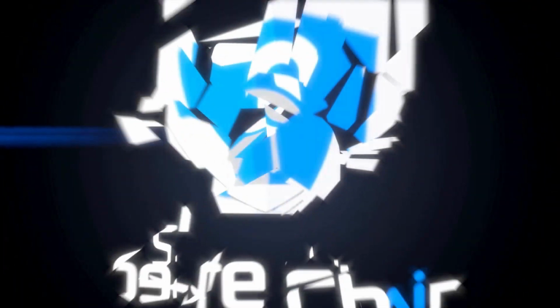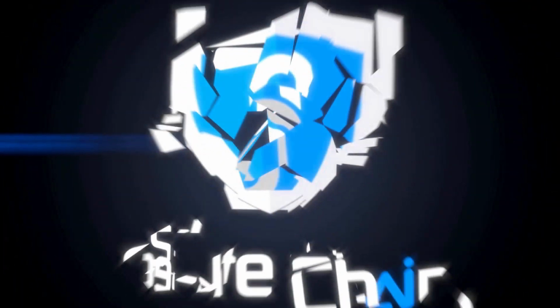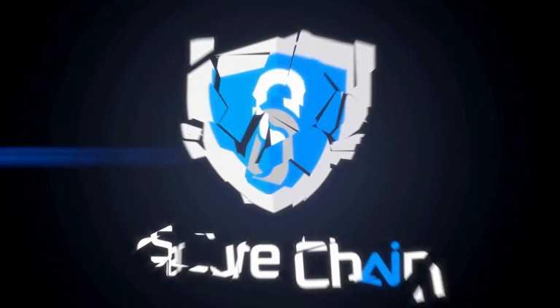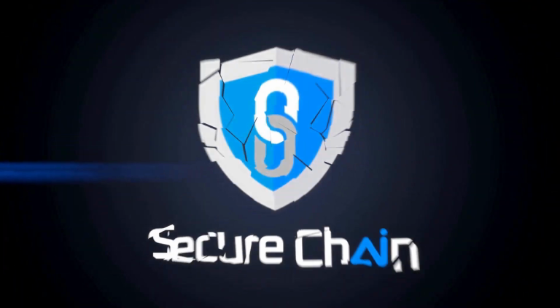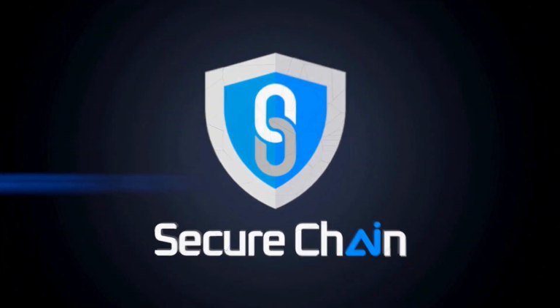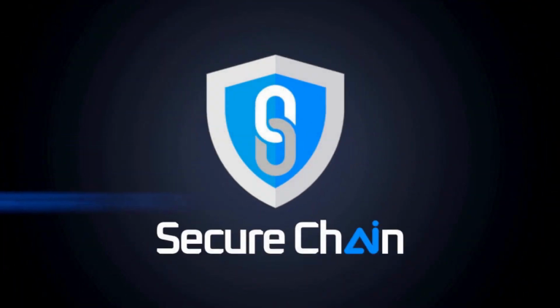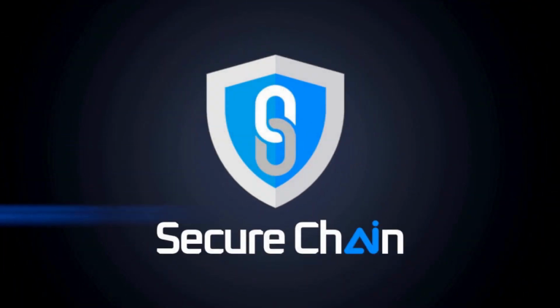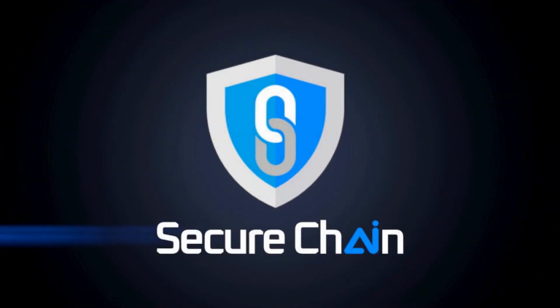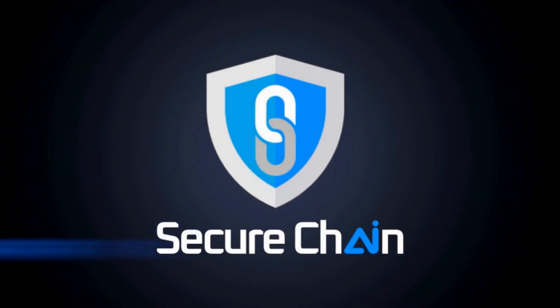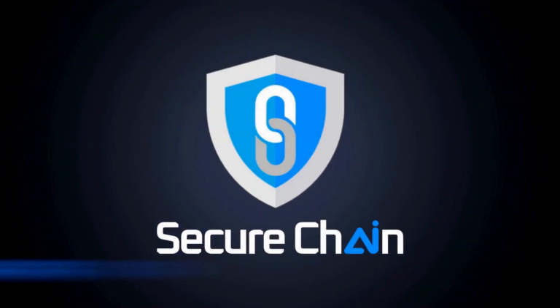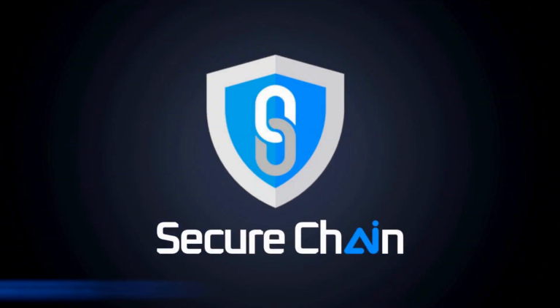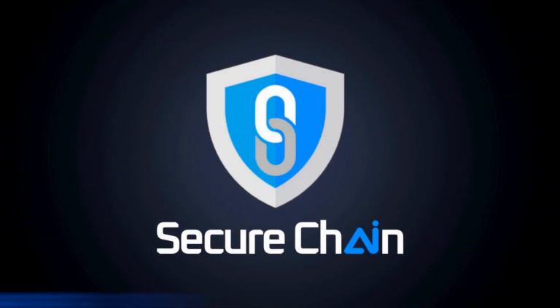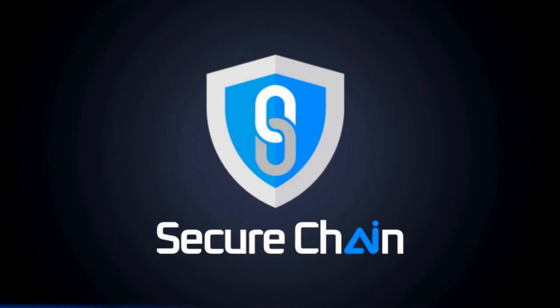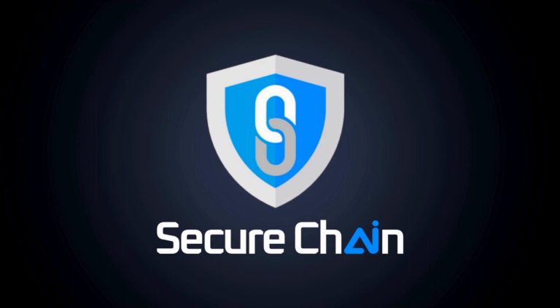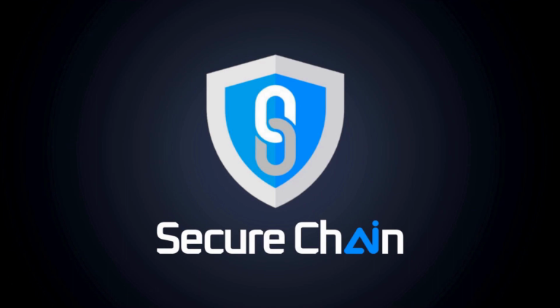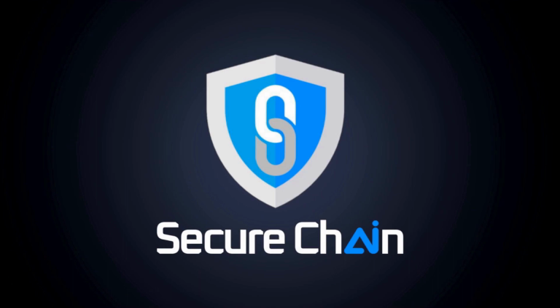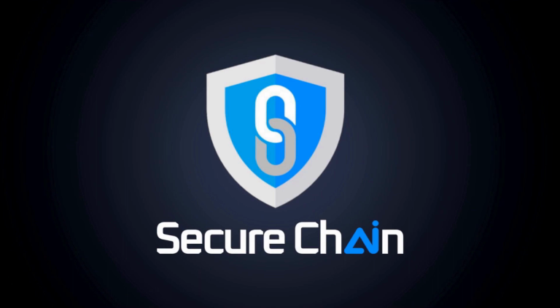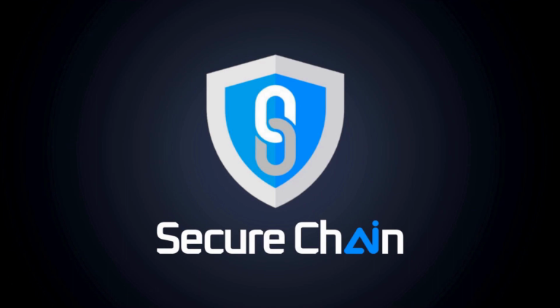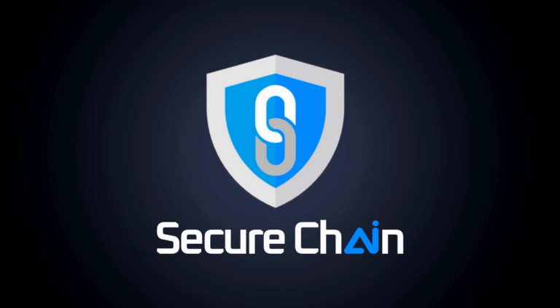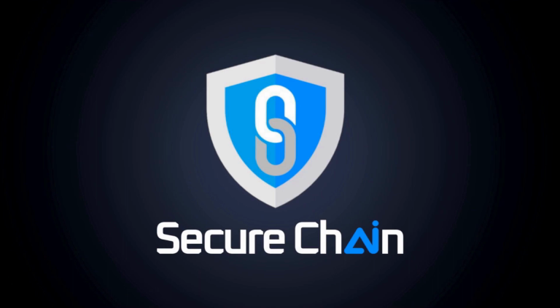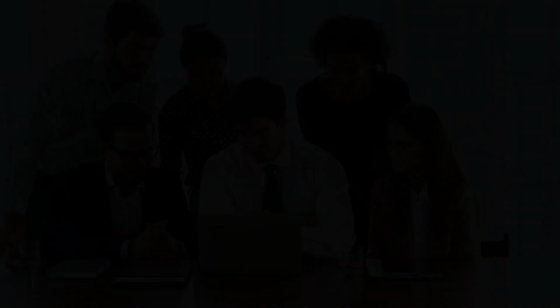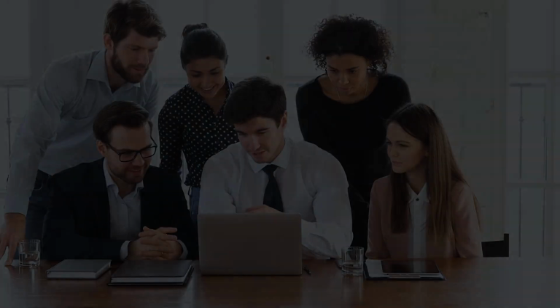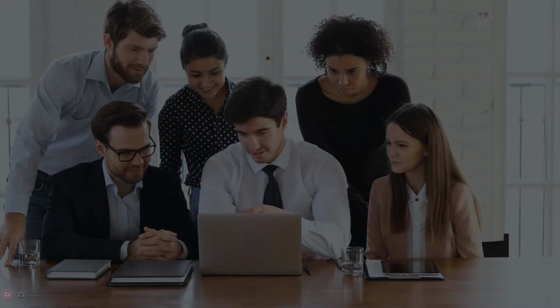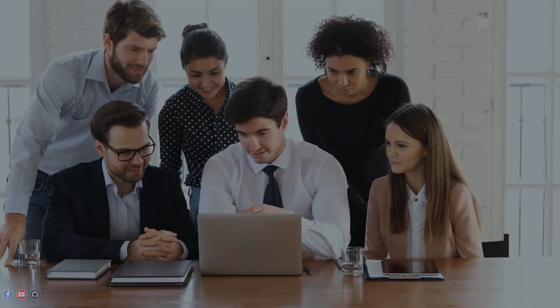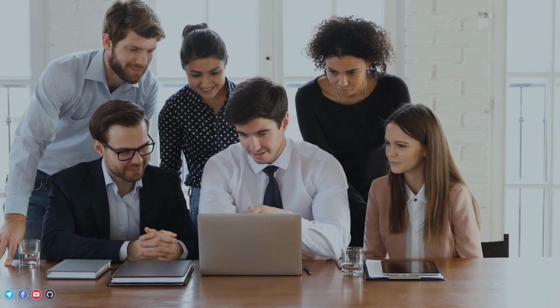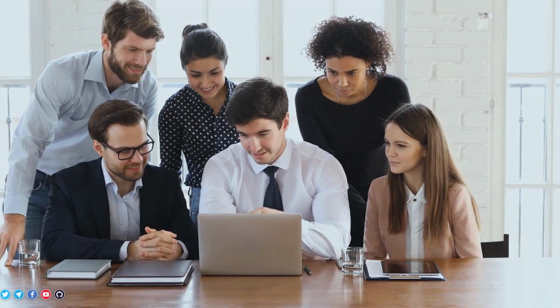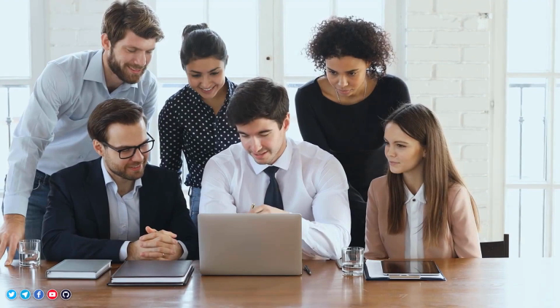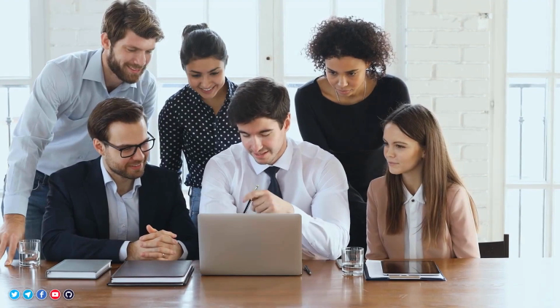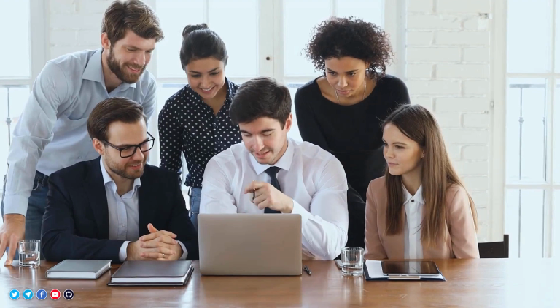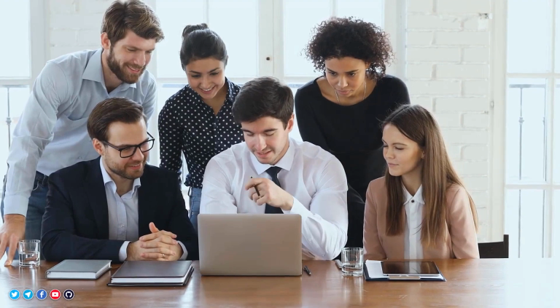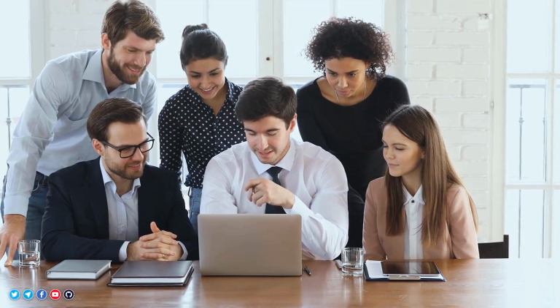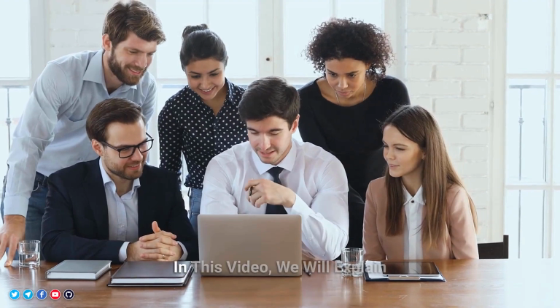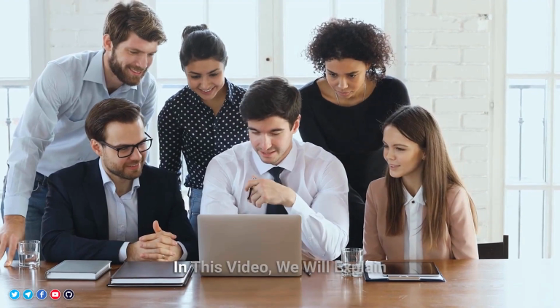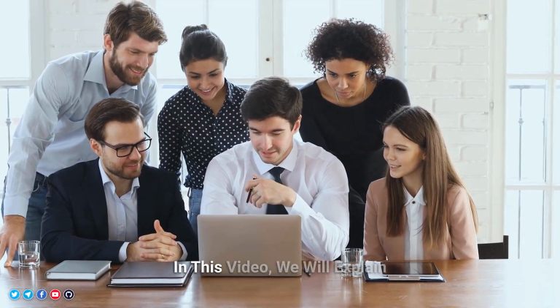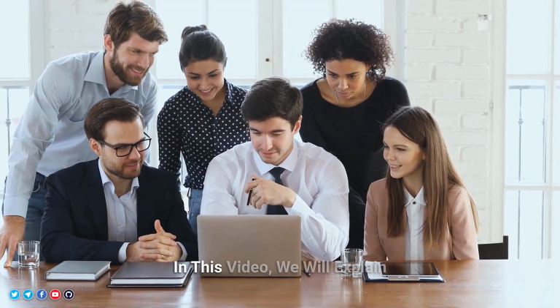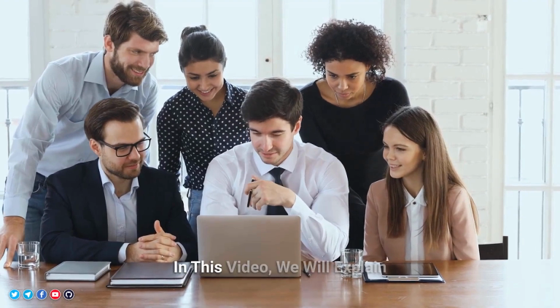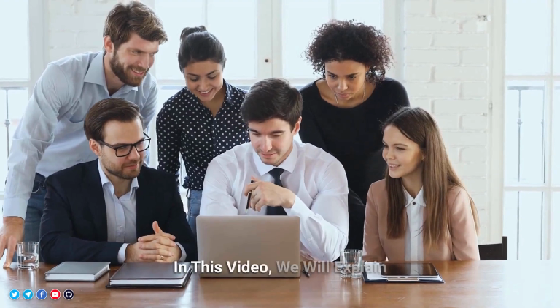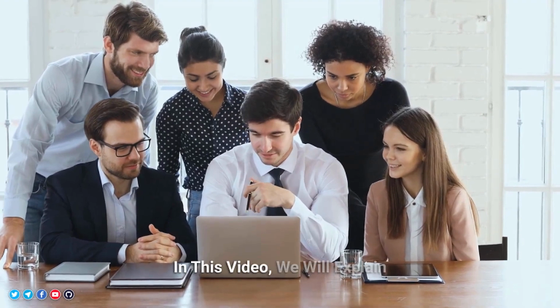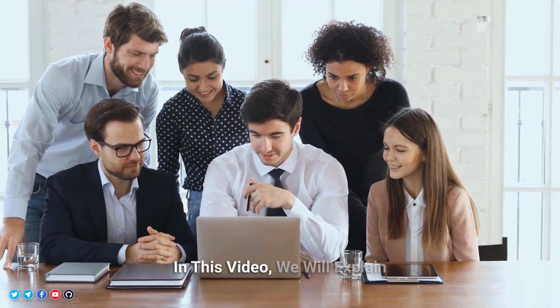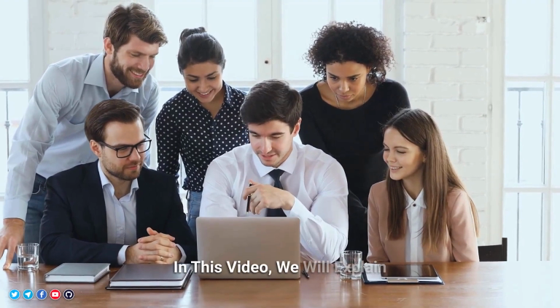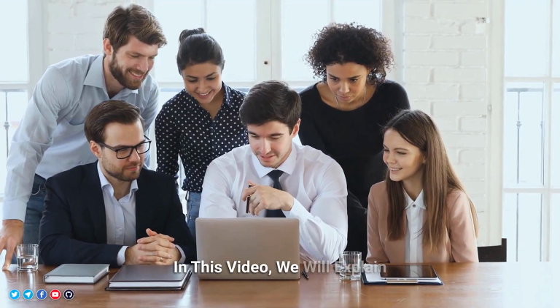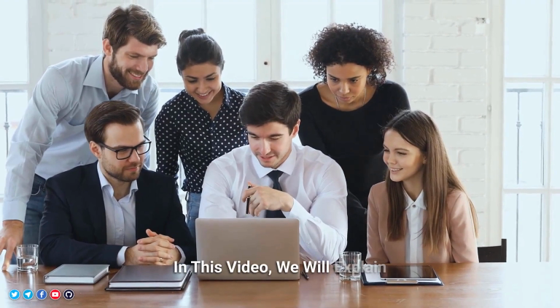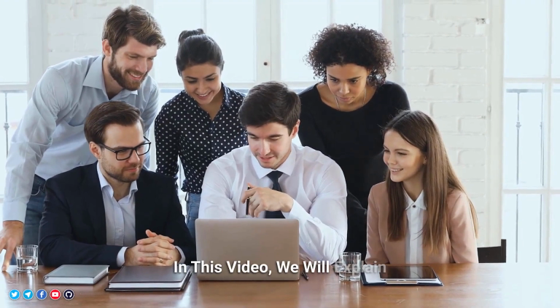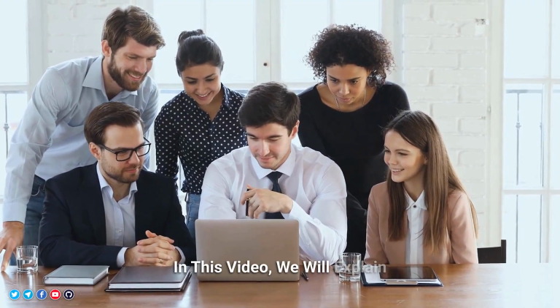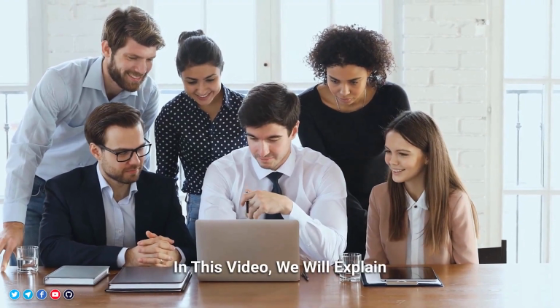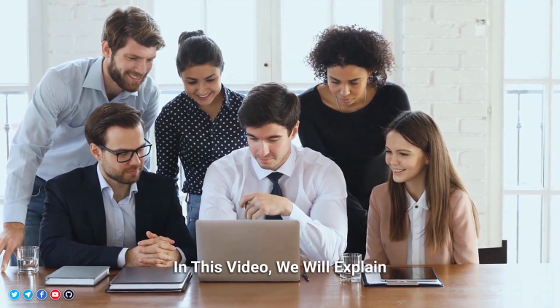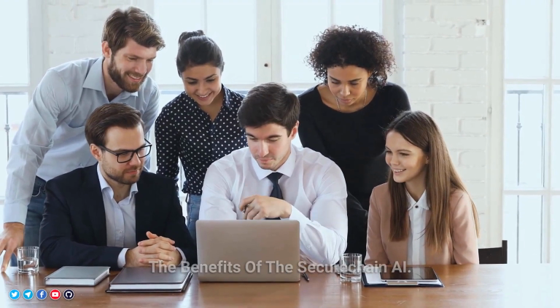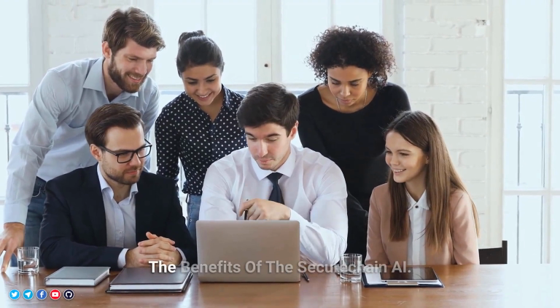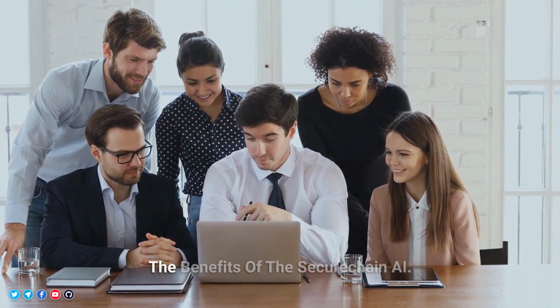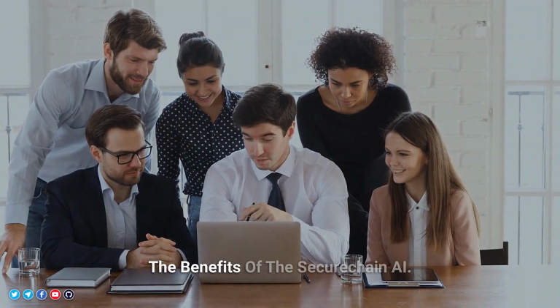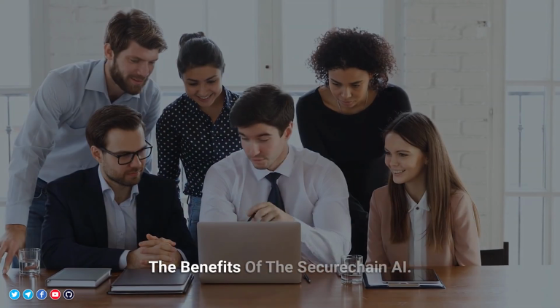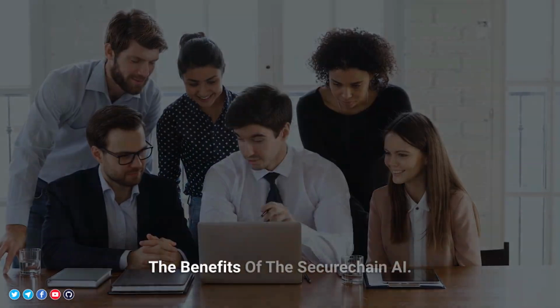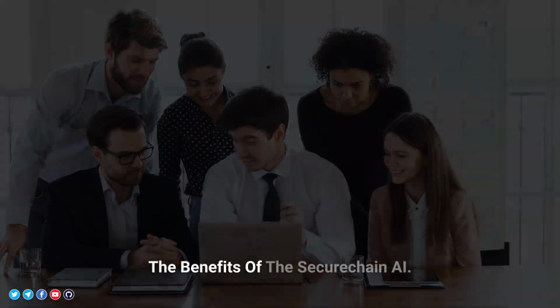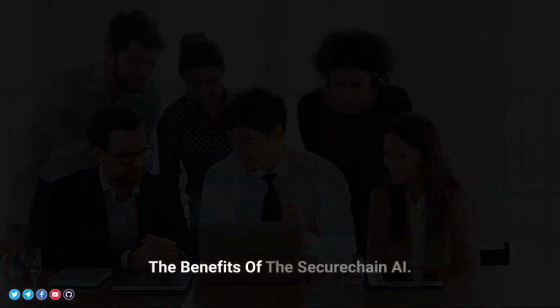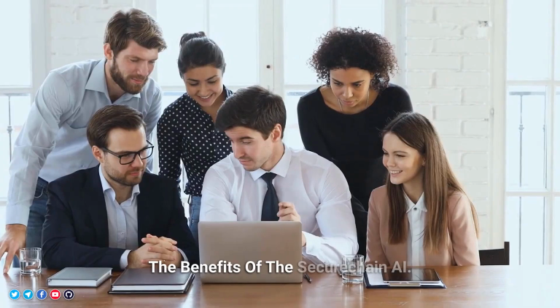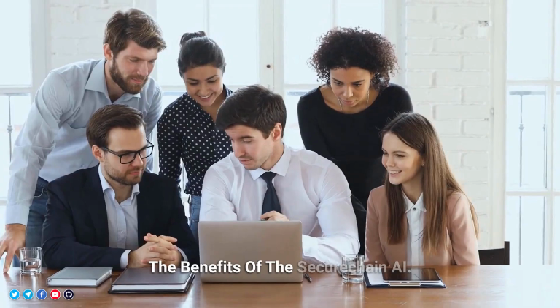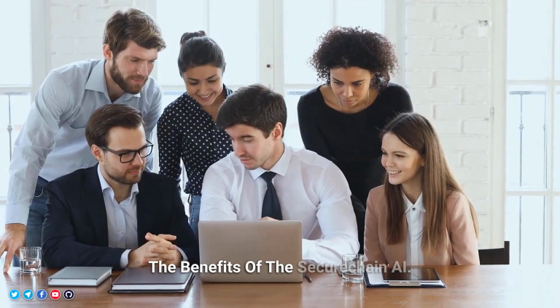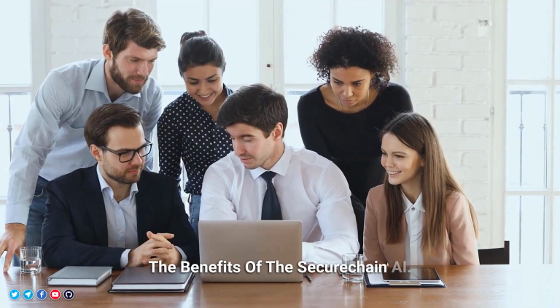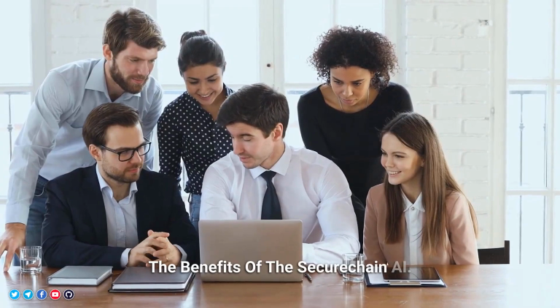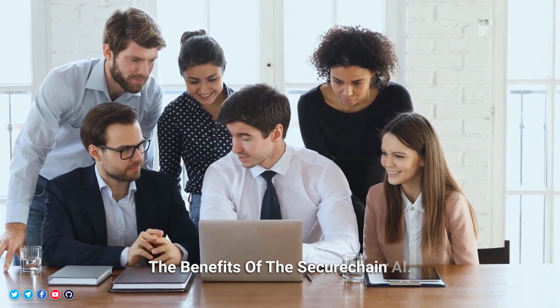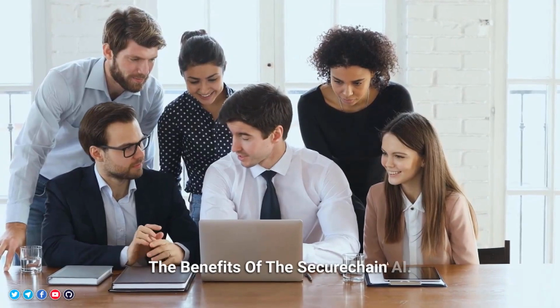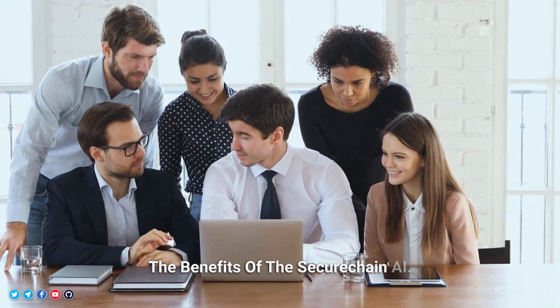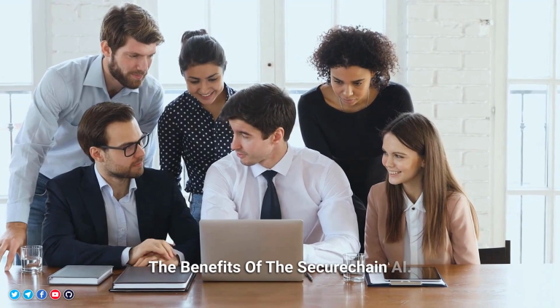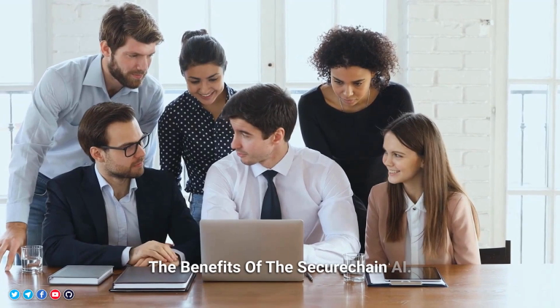Welcome to SecureChain AI. In this video, we will explain the benefits of the SecureChain AI.